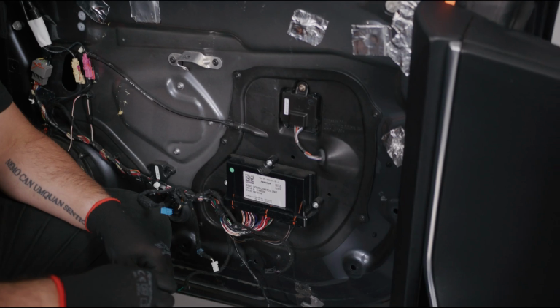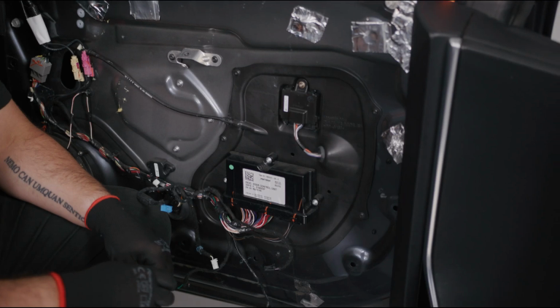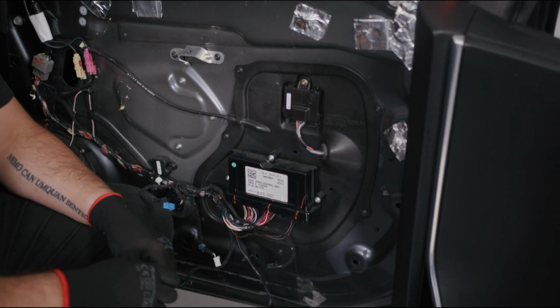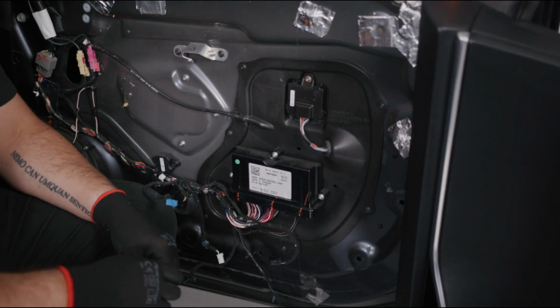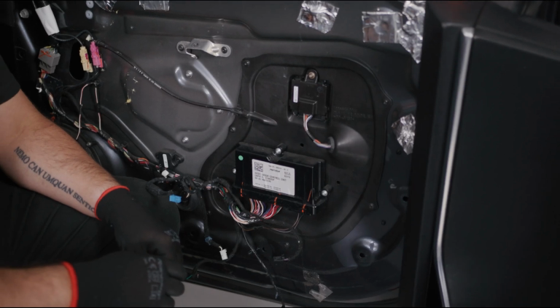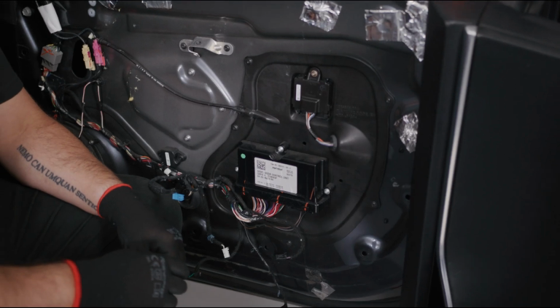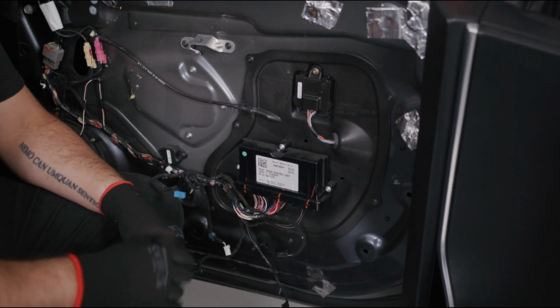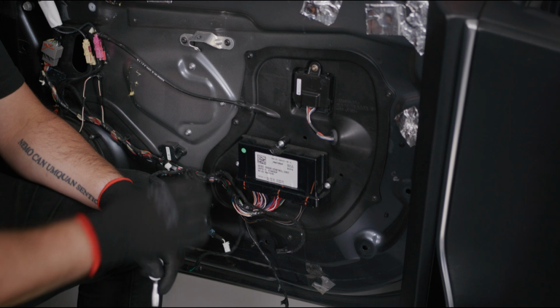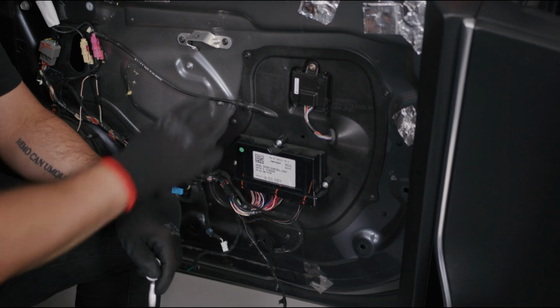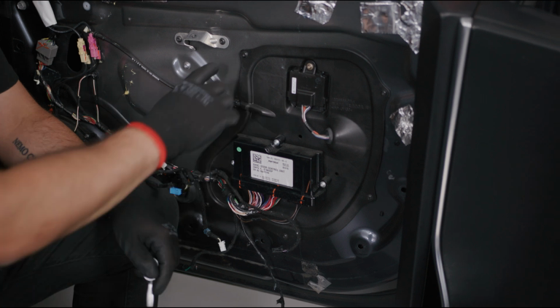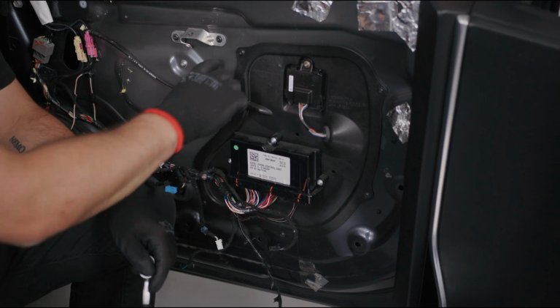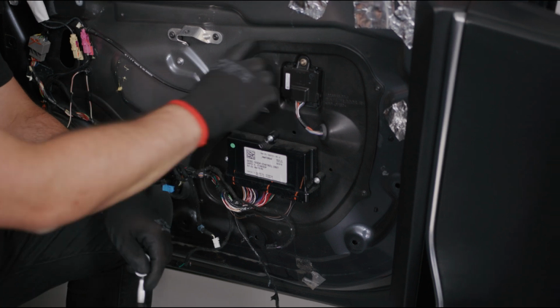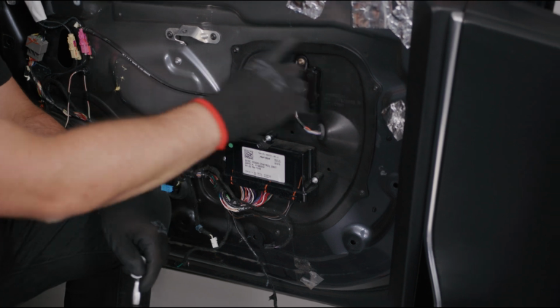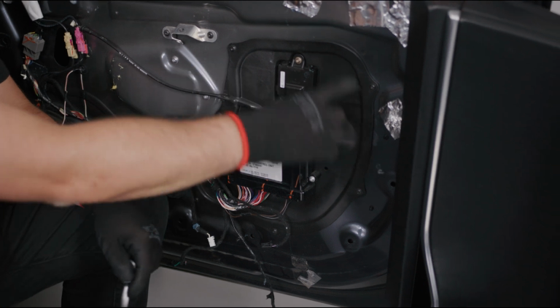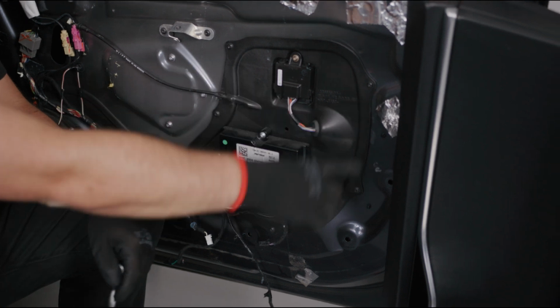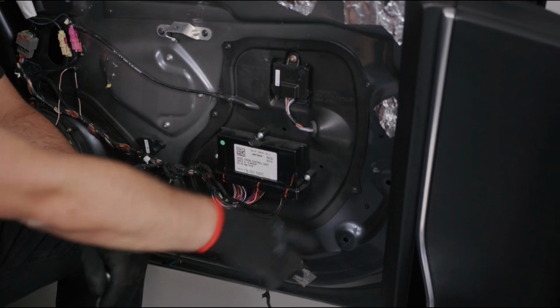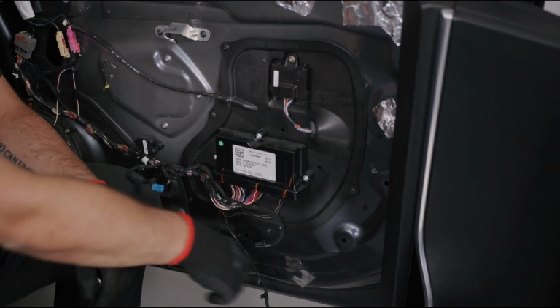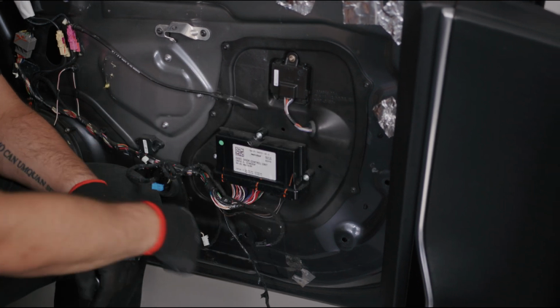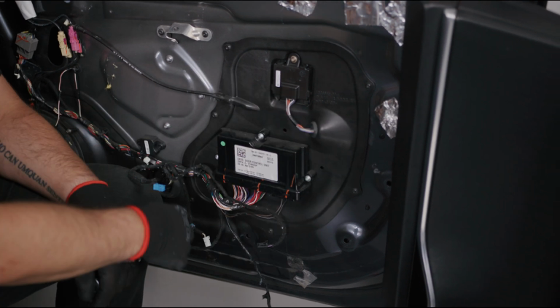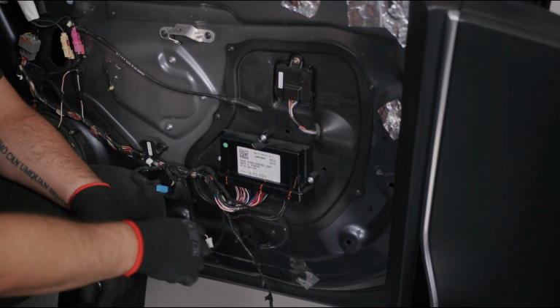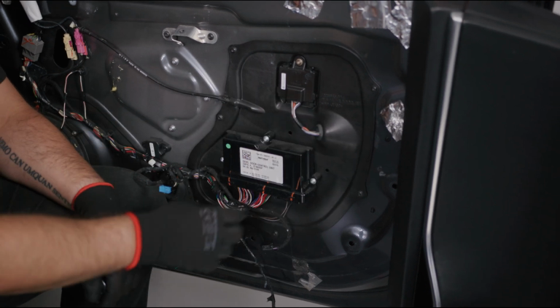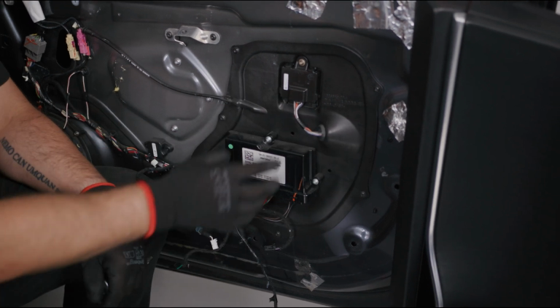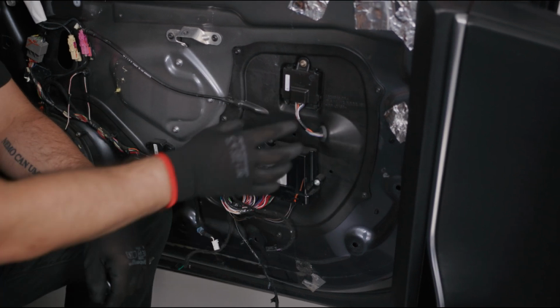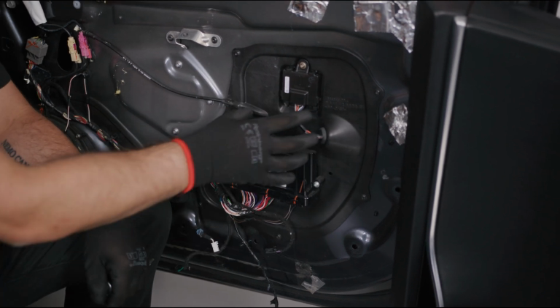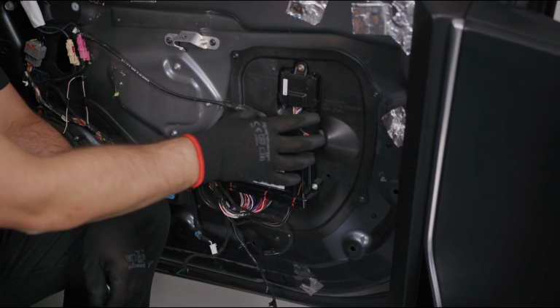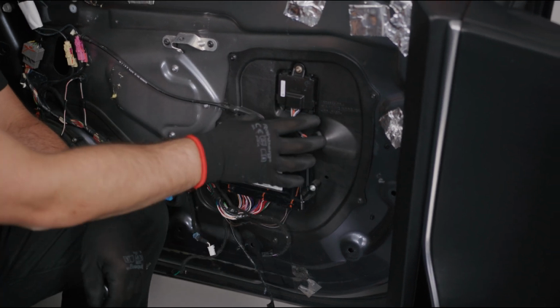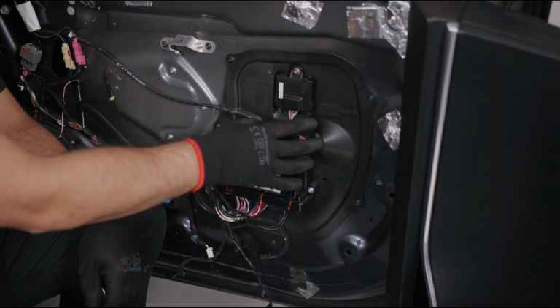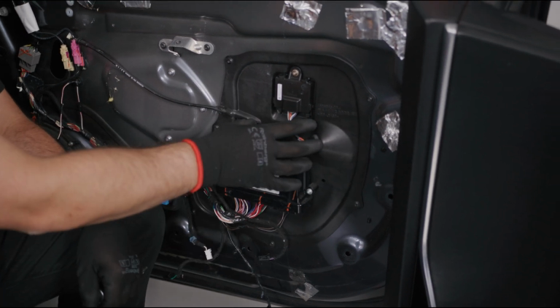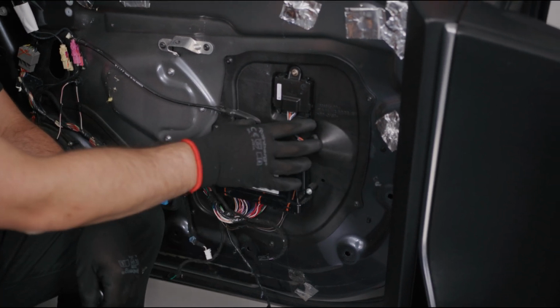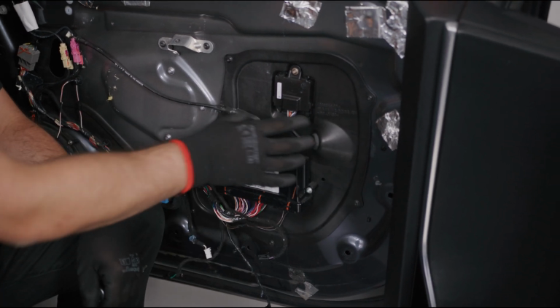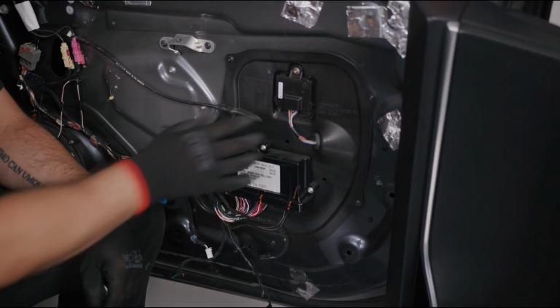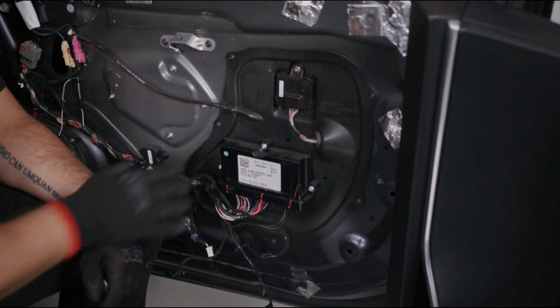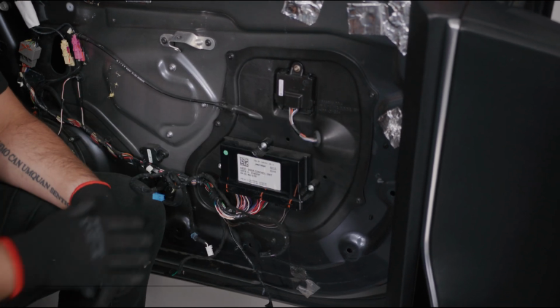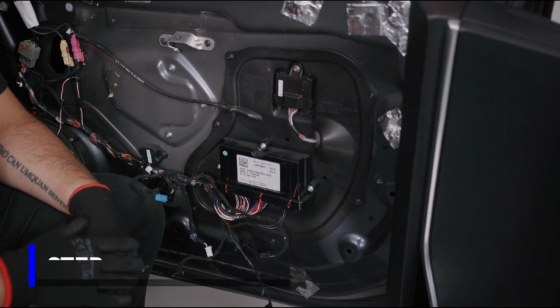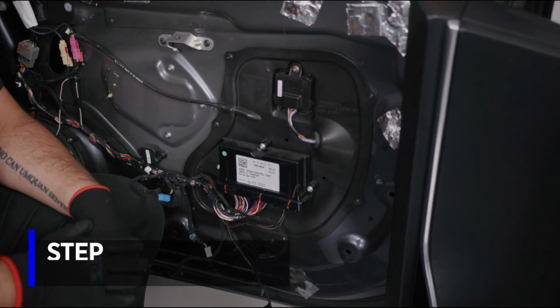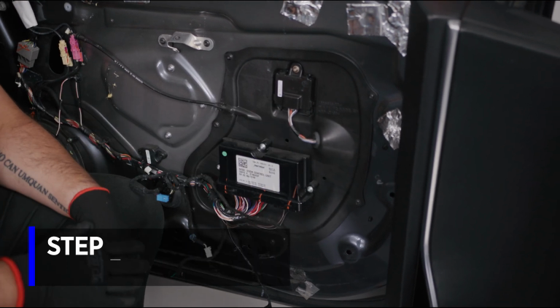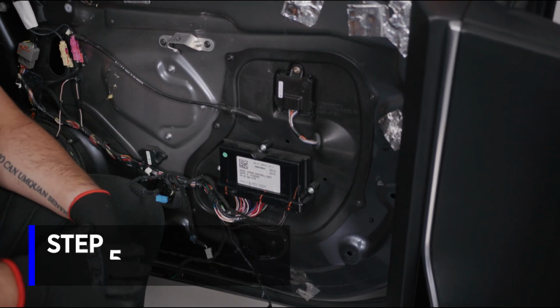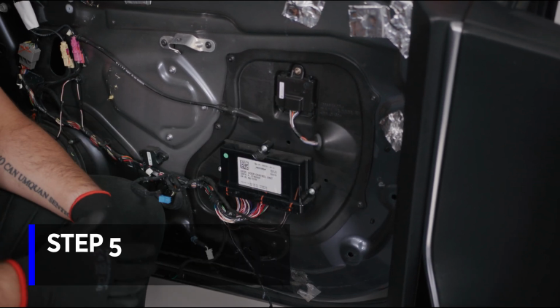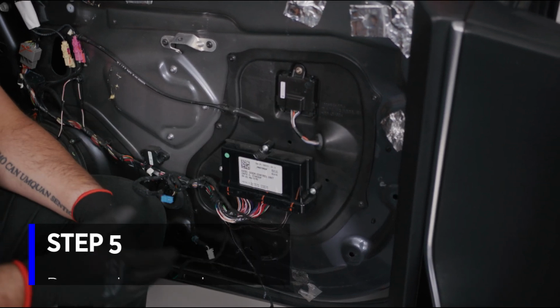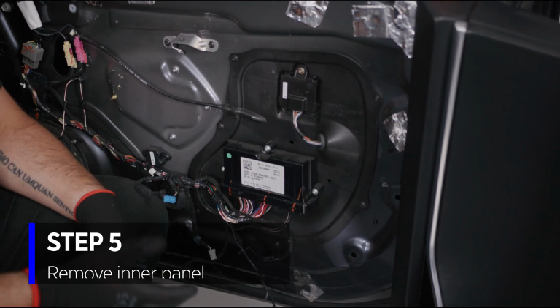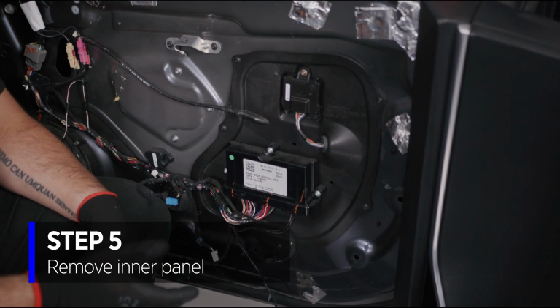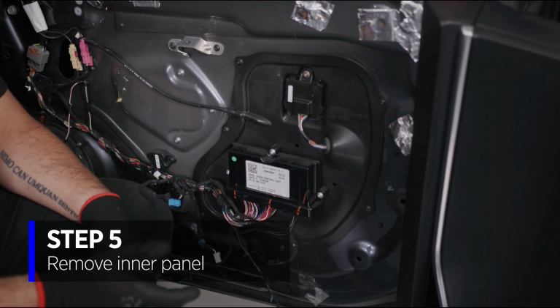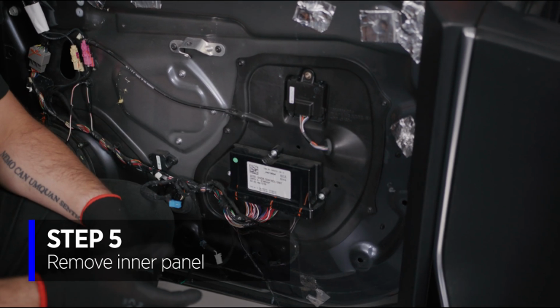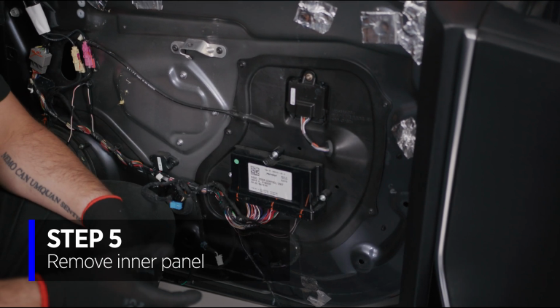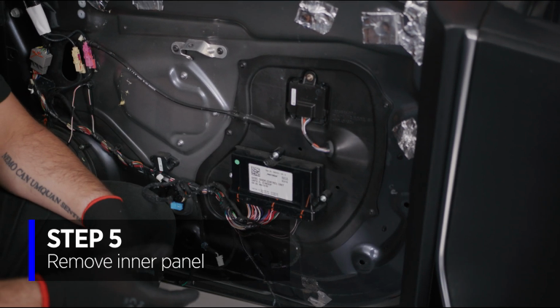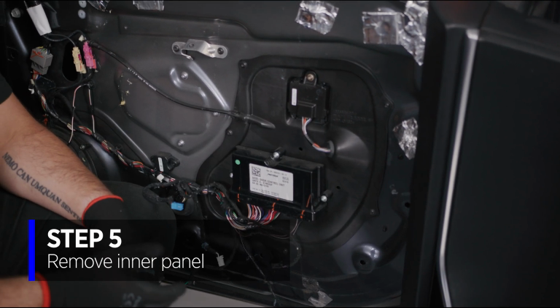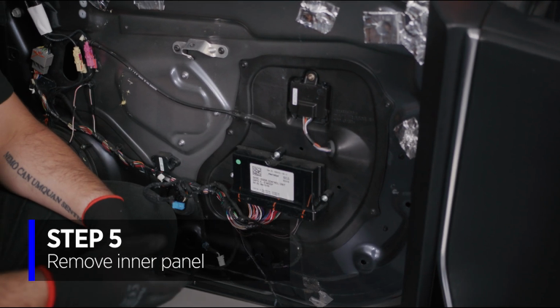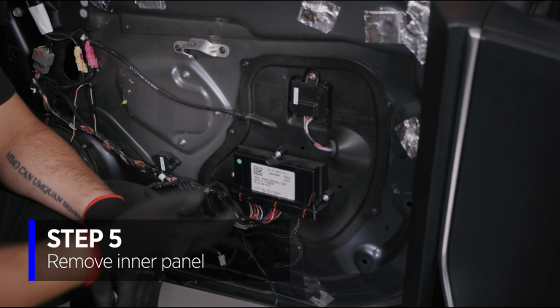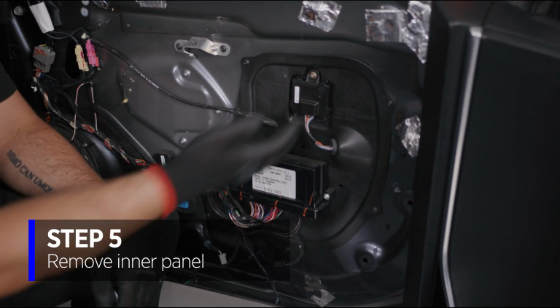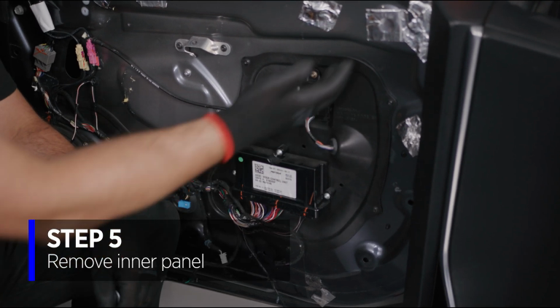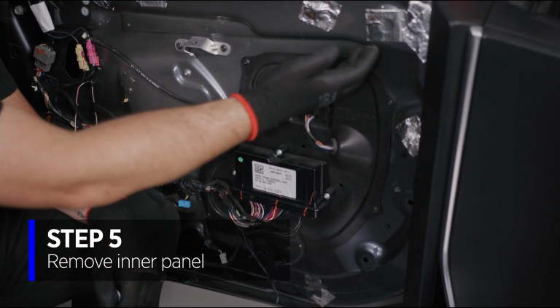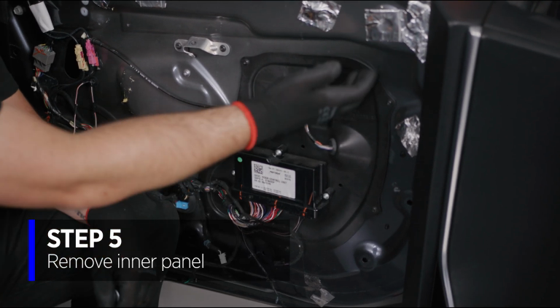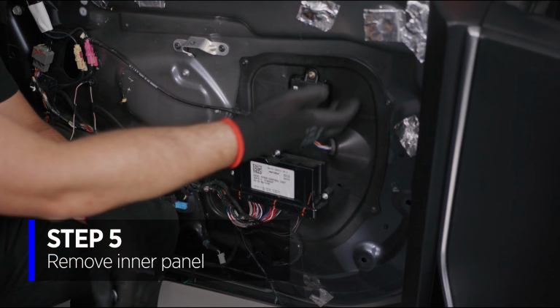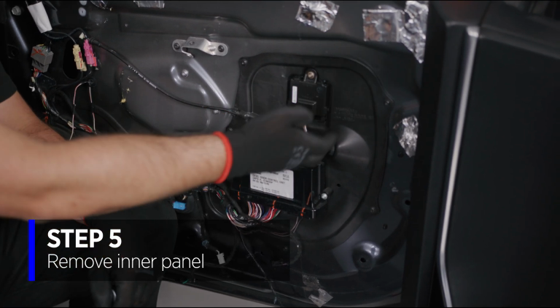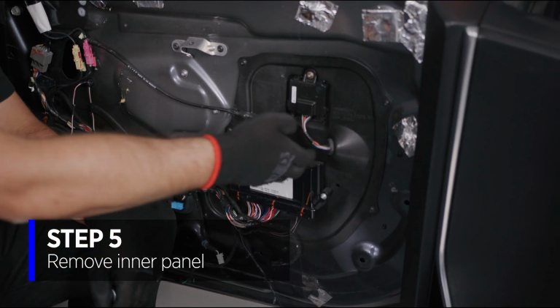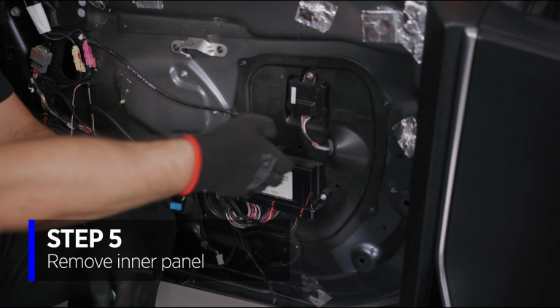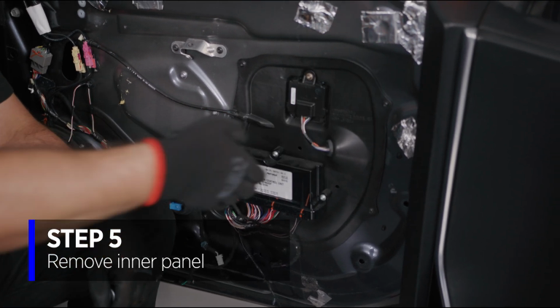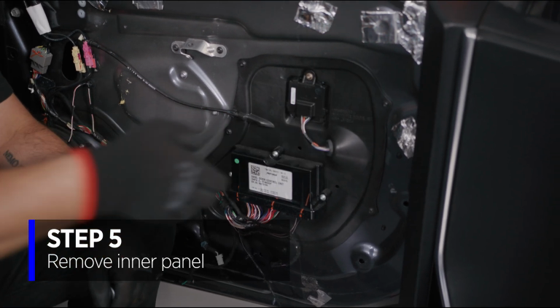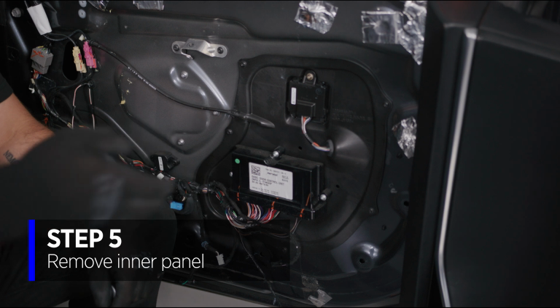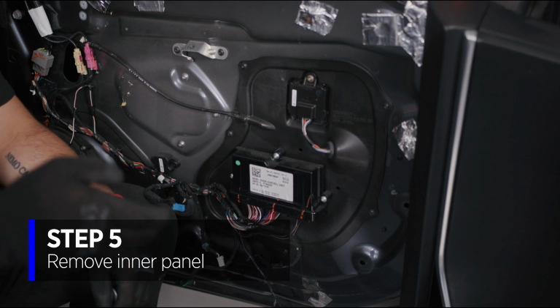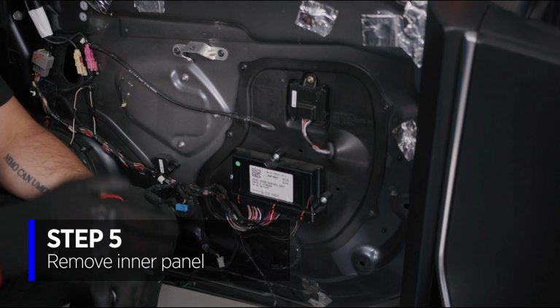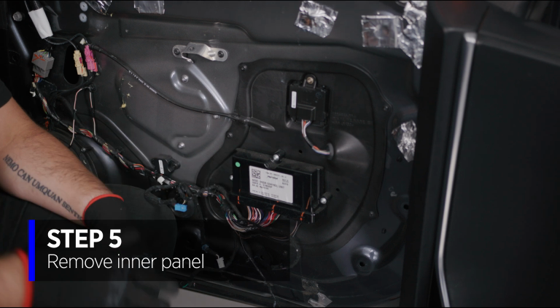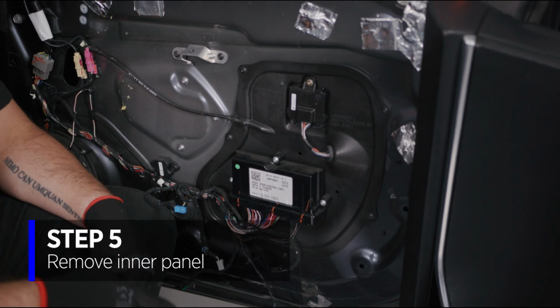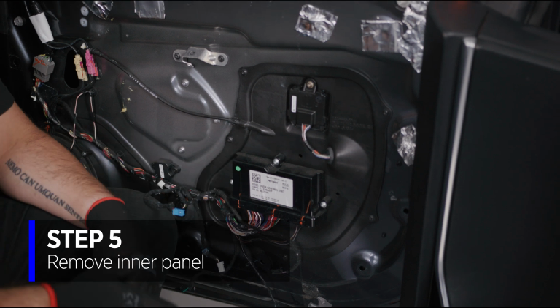We're going to remove the perimeter Torx bits, remove this panel, and that allows us to gain access to pull the door handle through this gap.